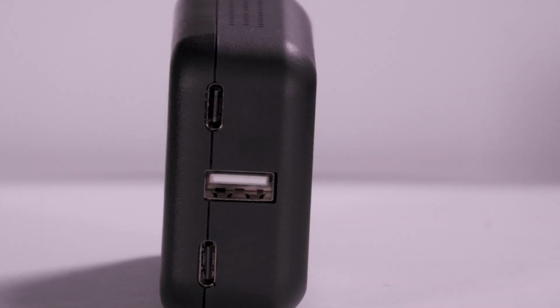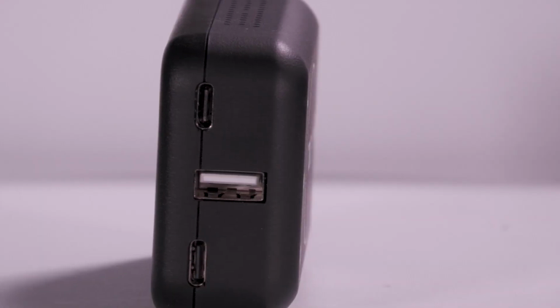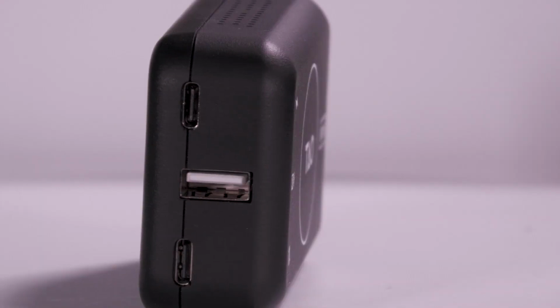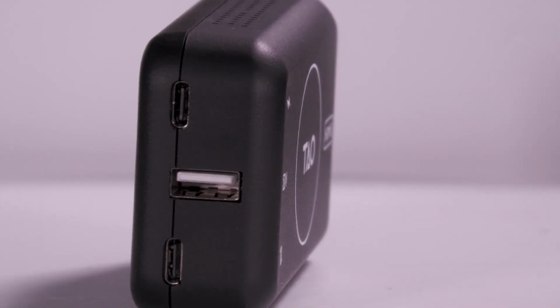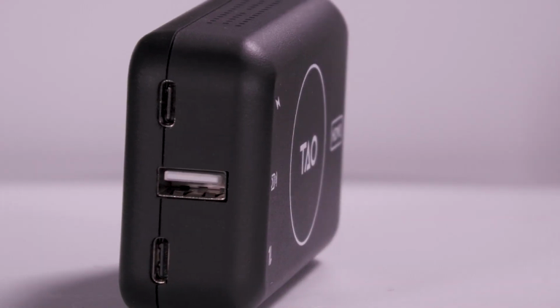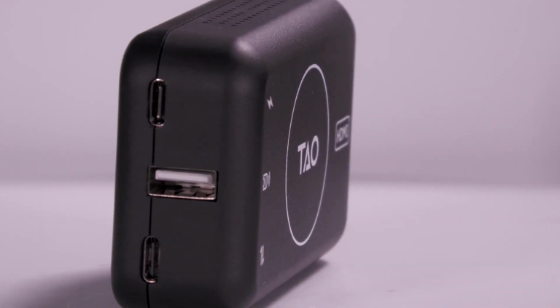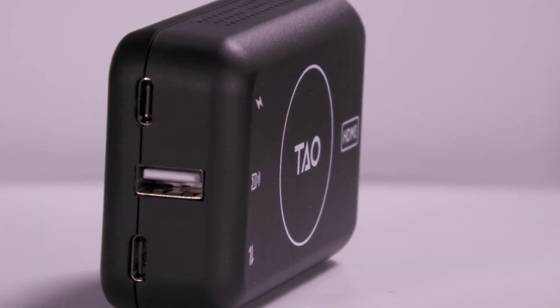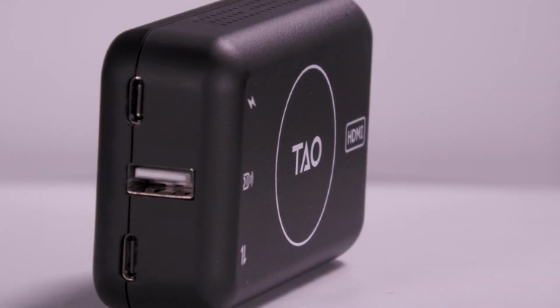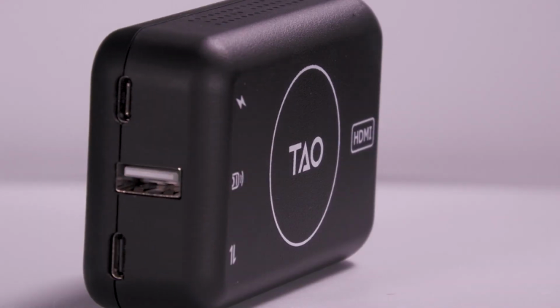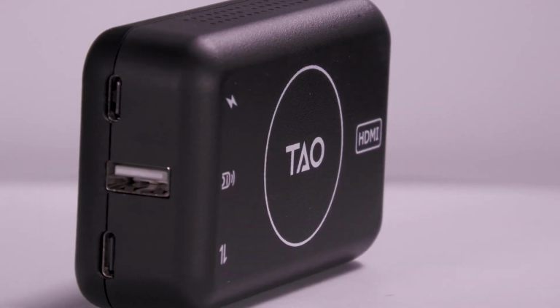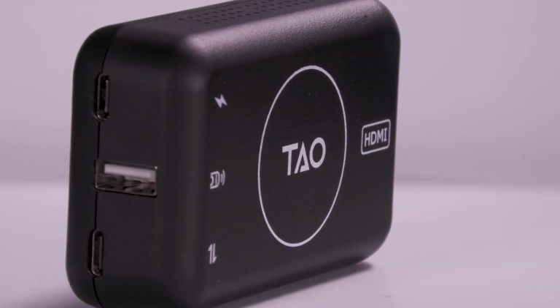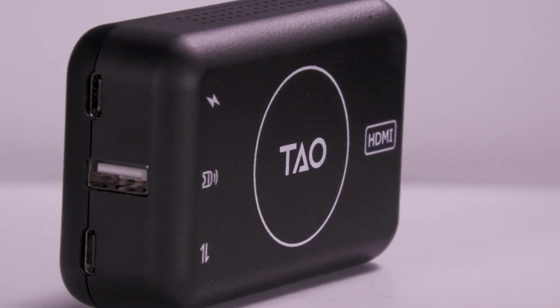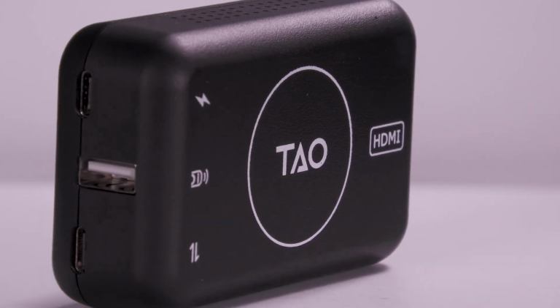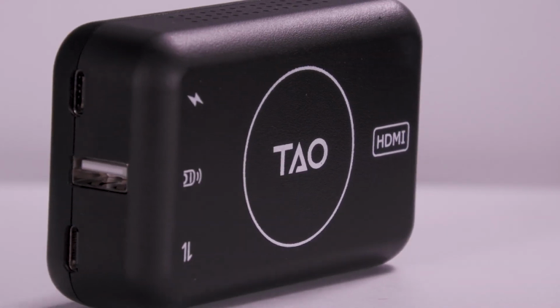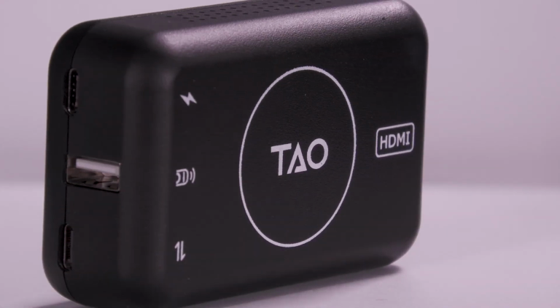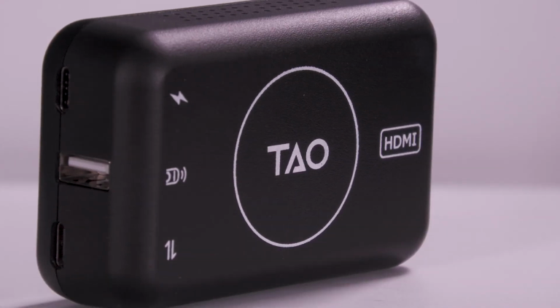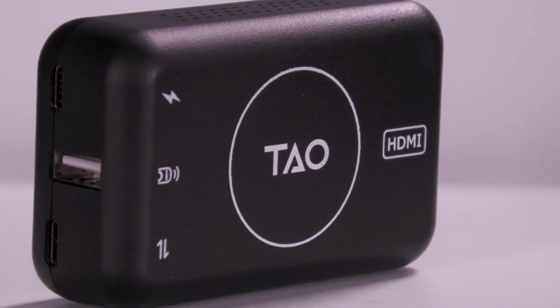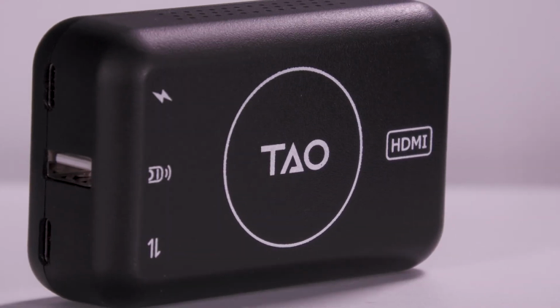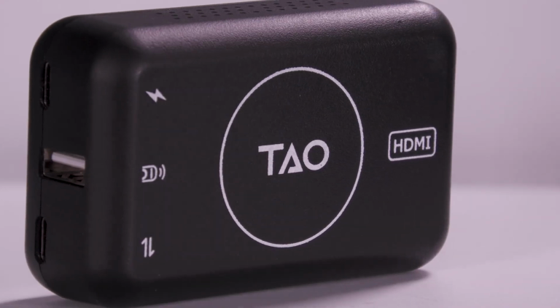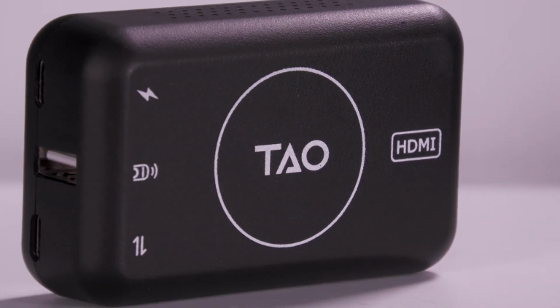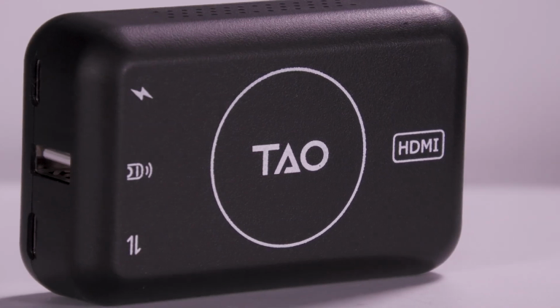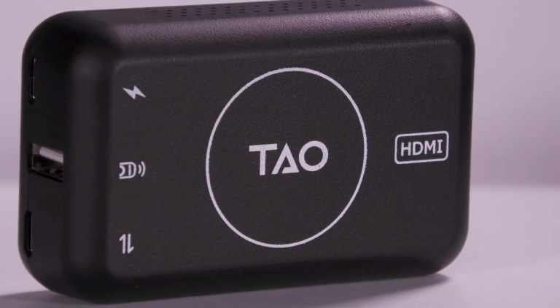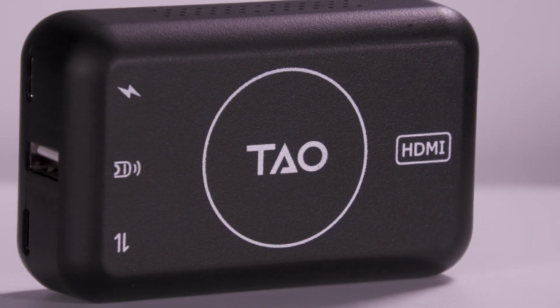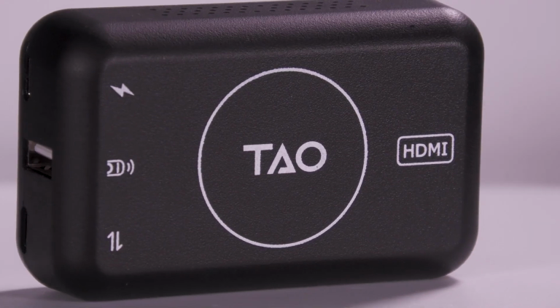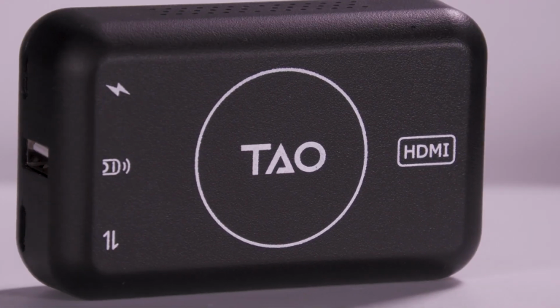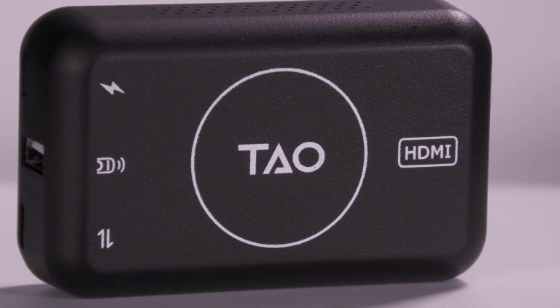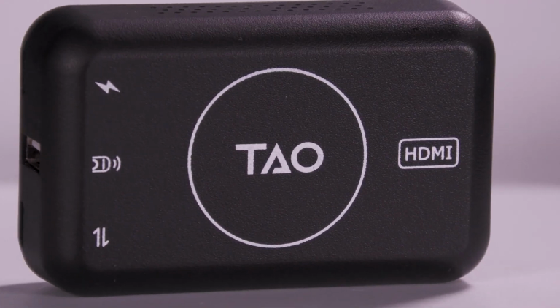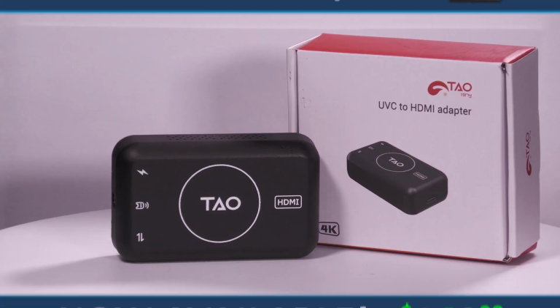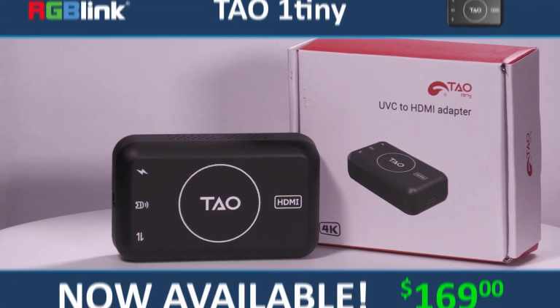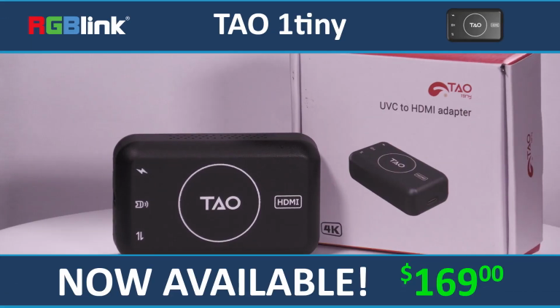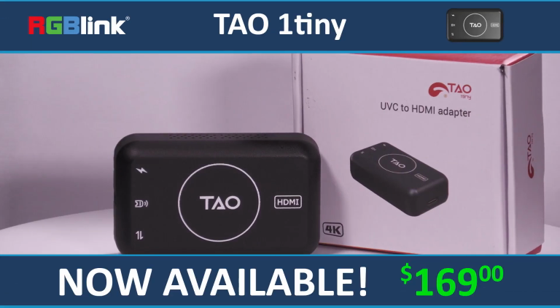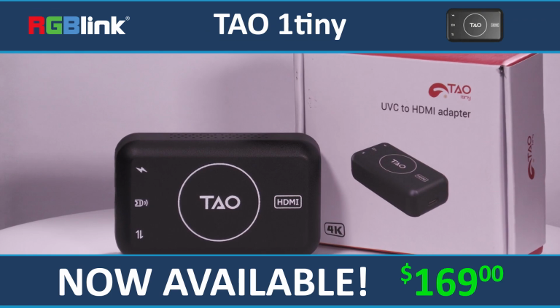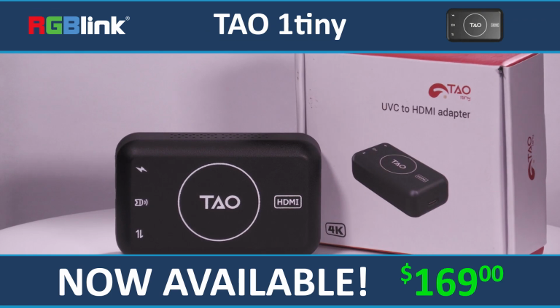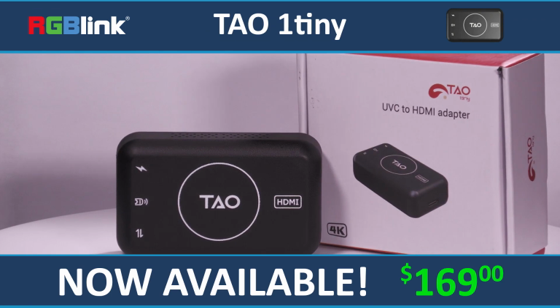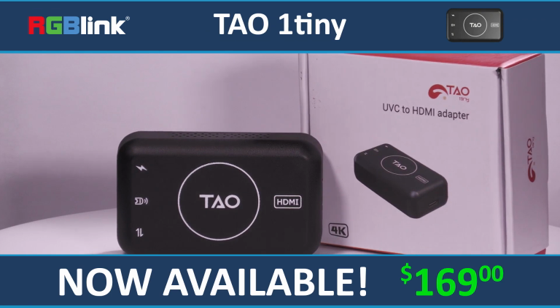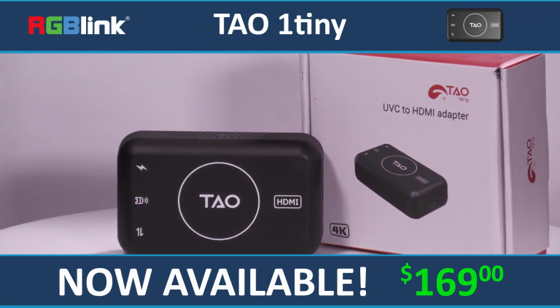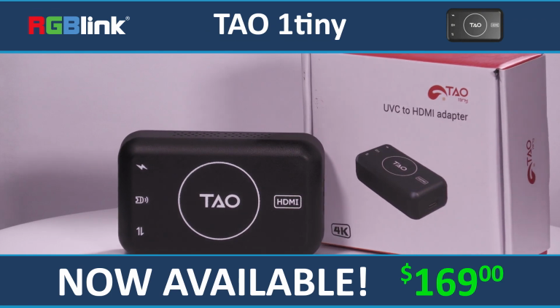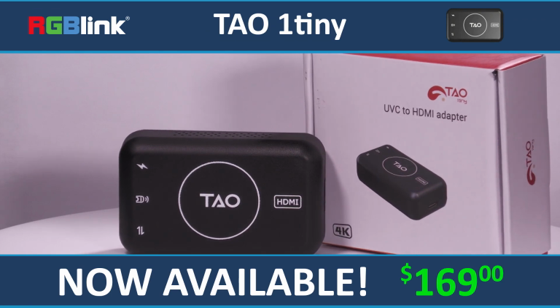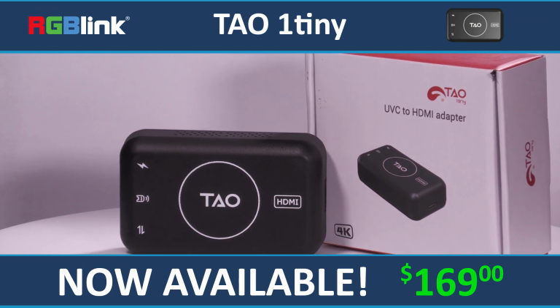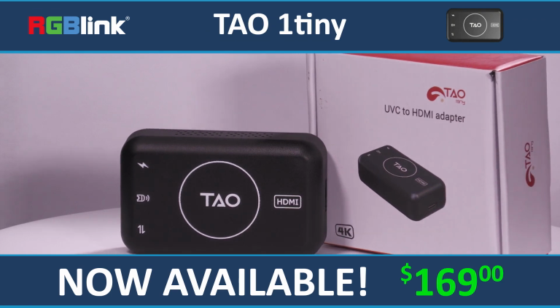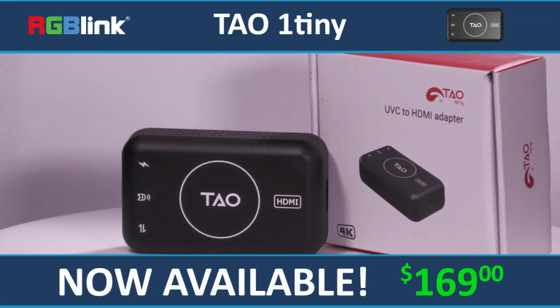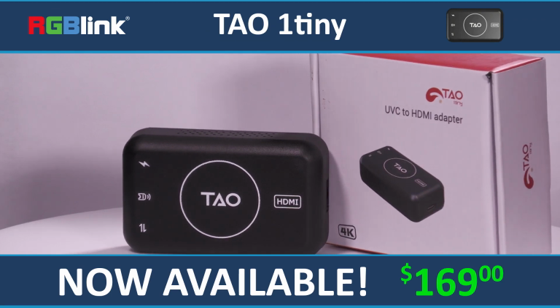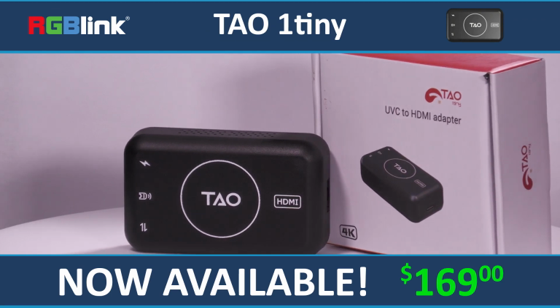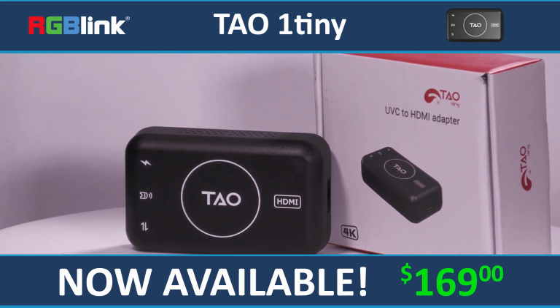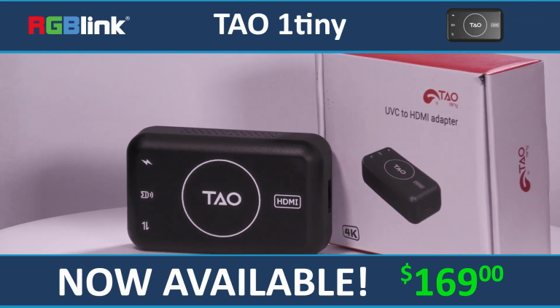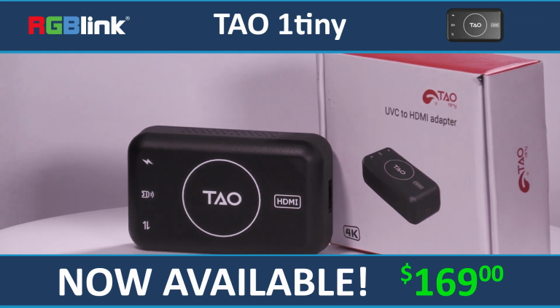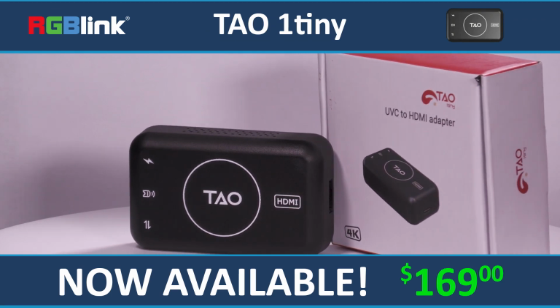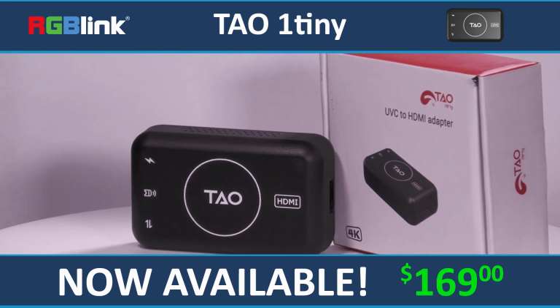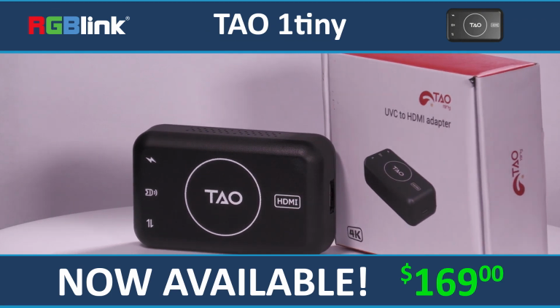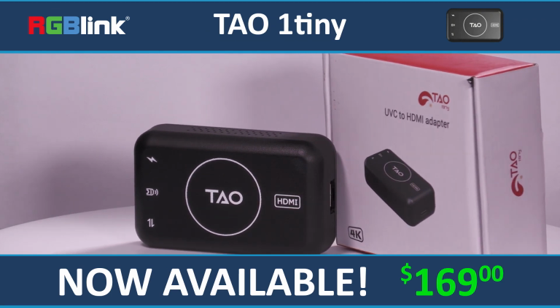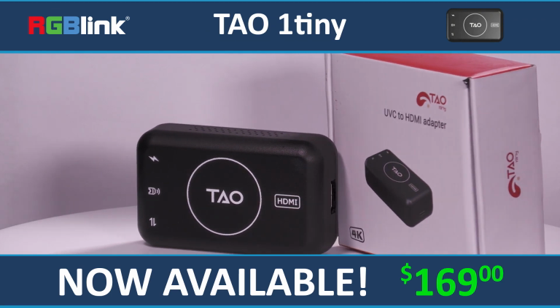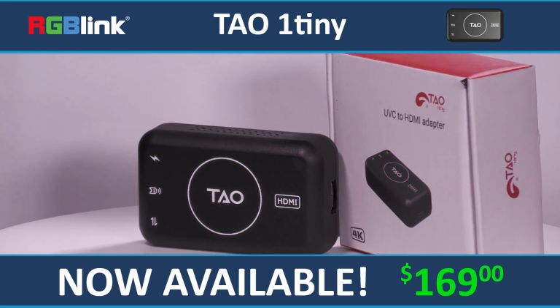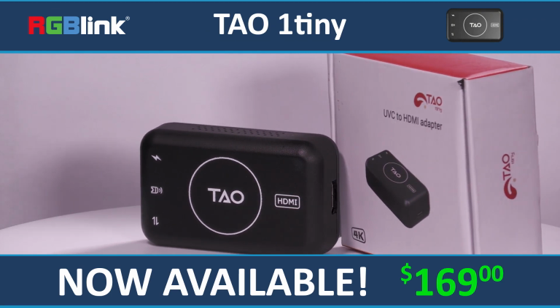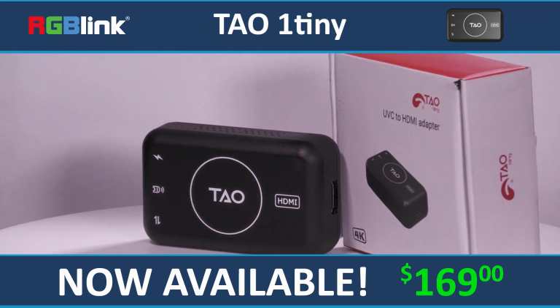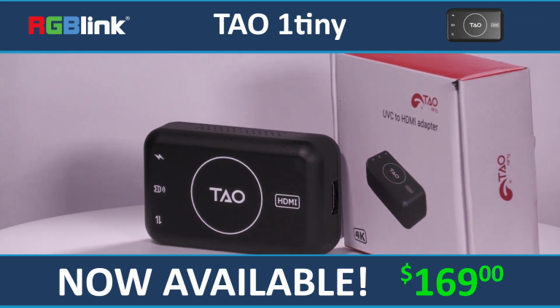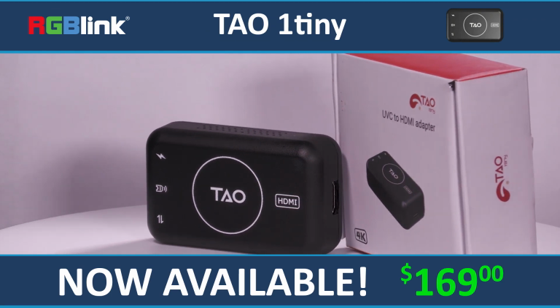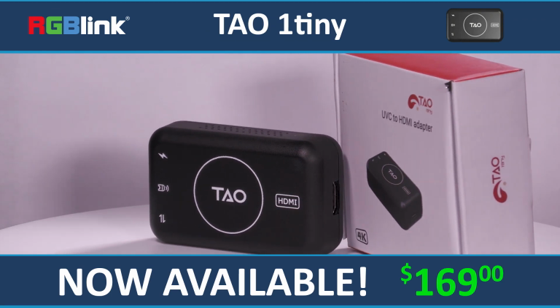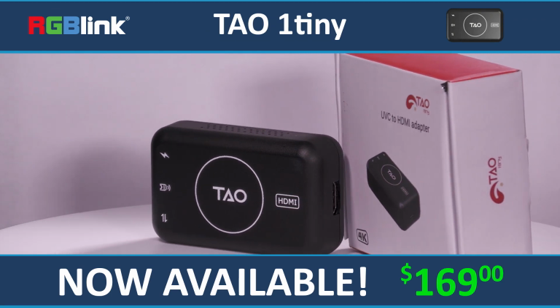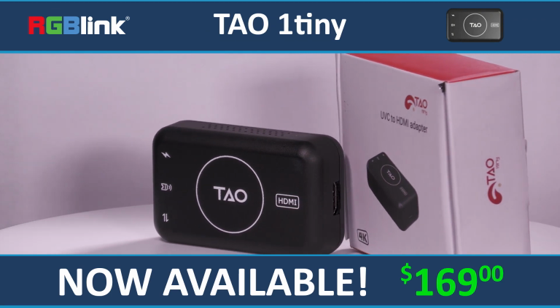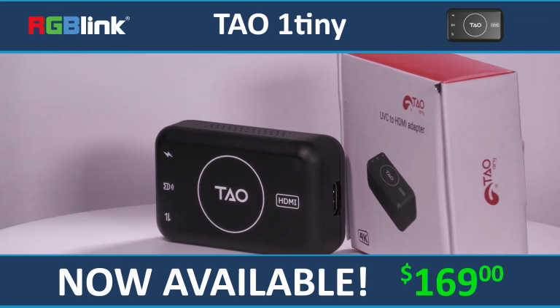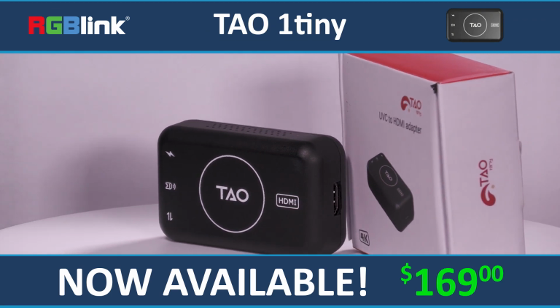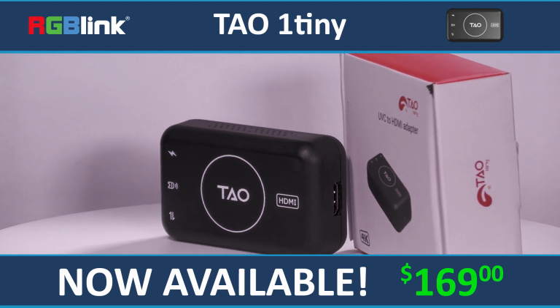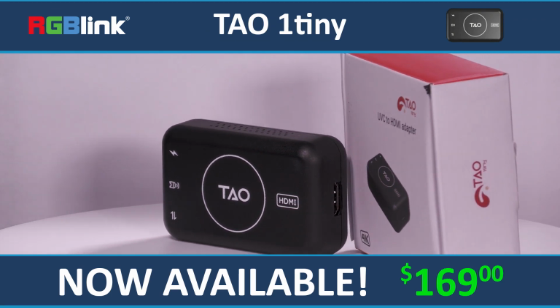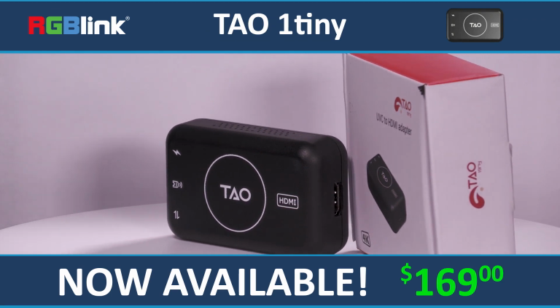The RGB-Link TAU-1 Tiny currently costs $169 and is available now at VideoGuys.com.